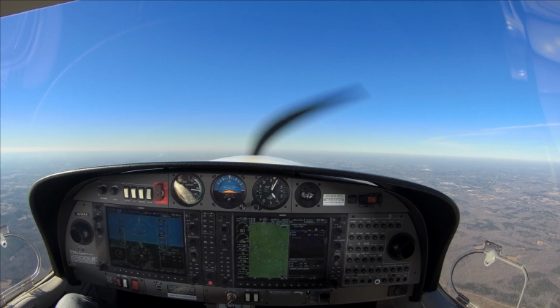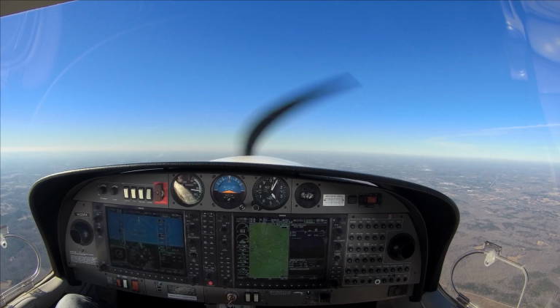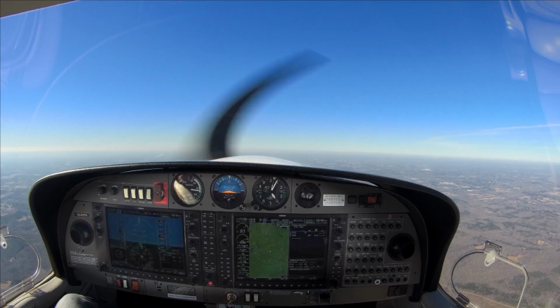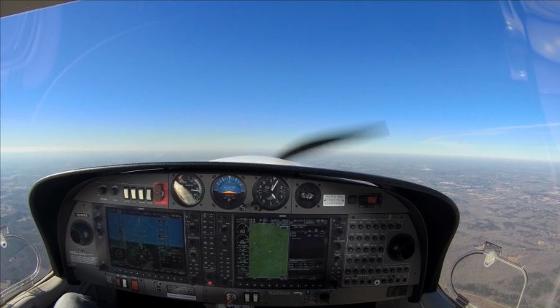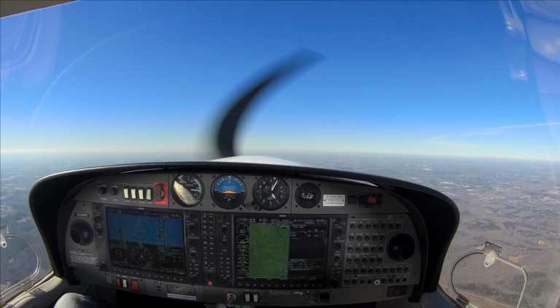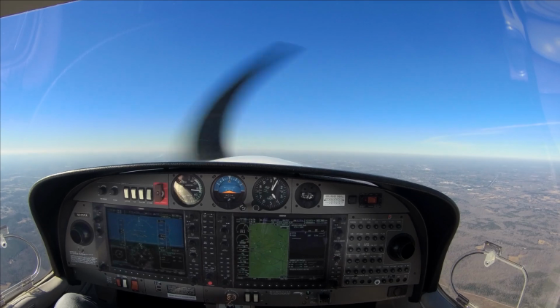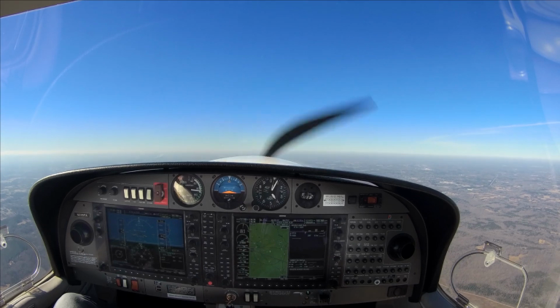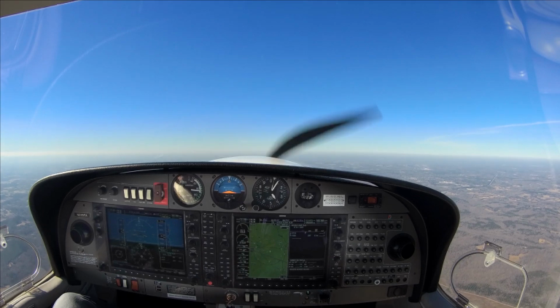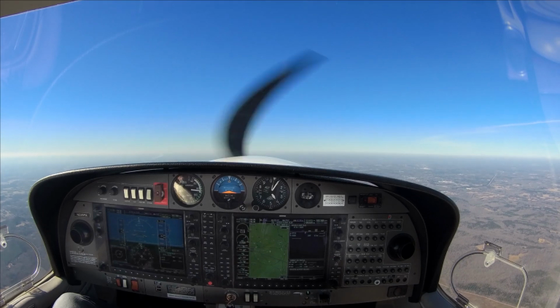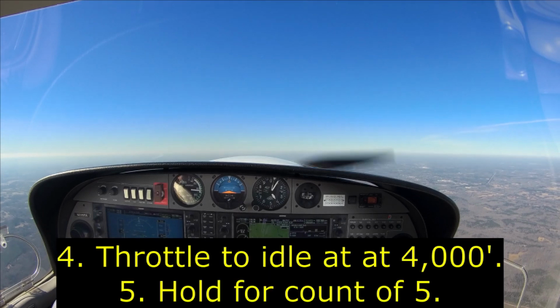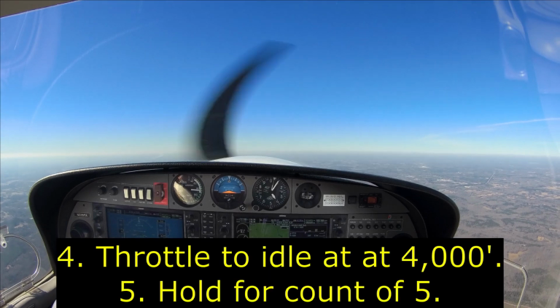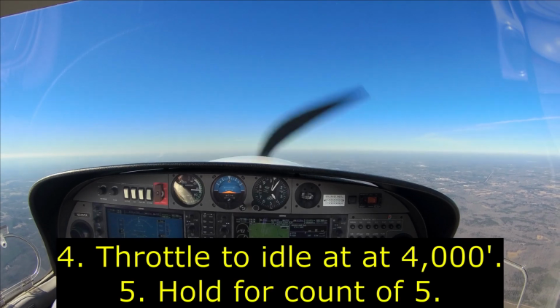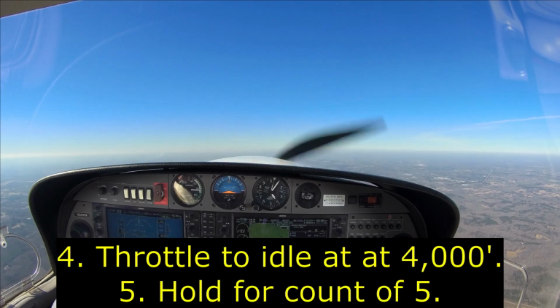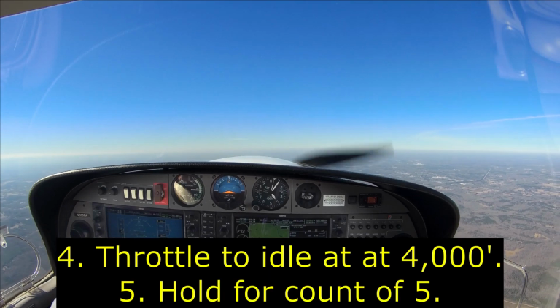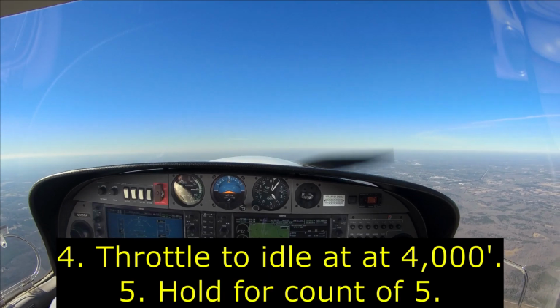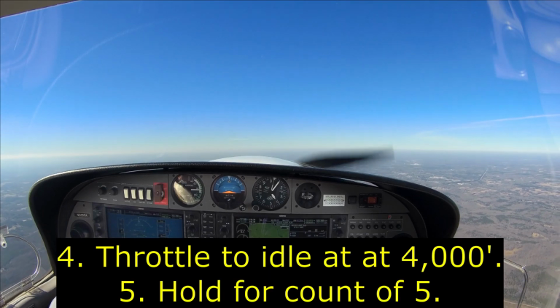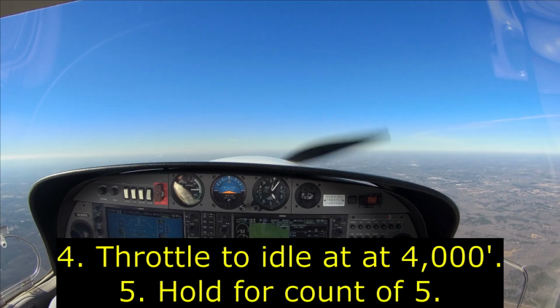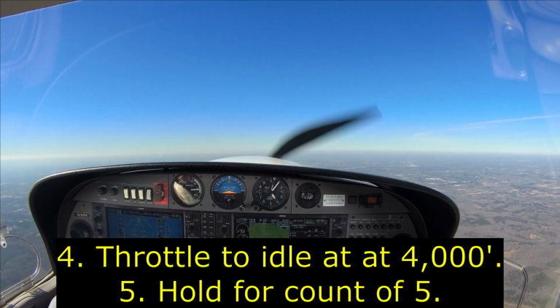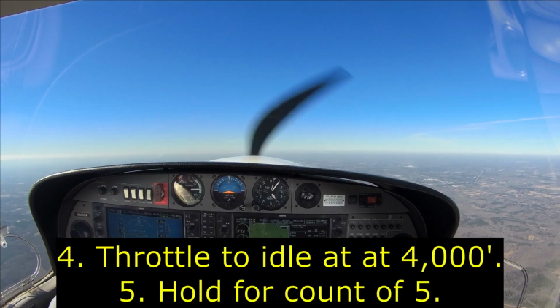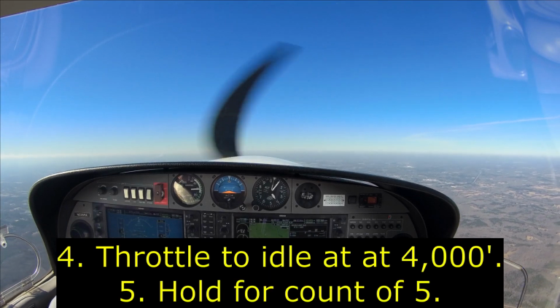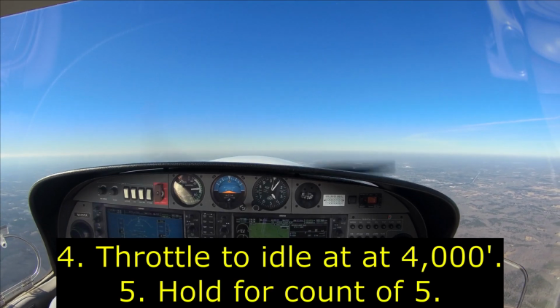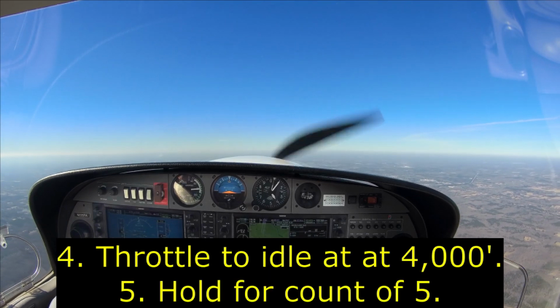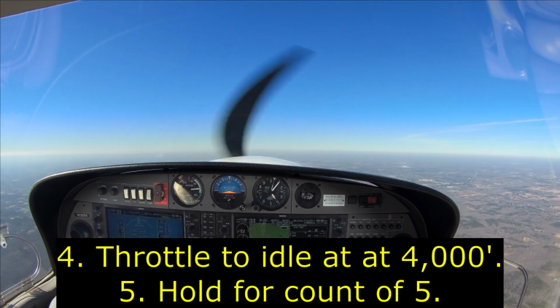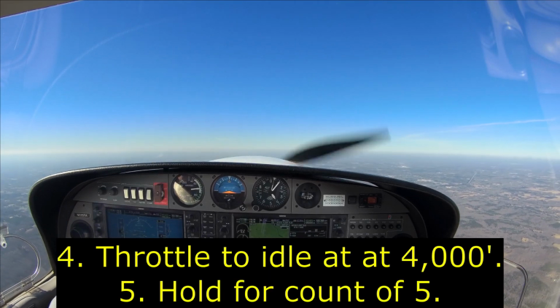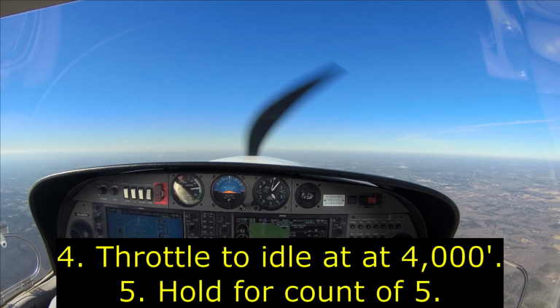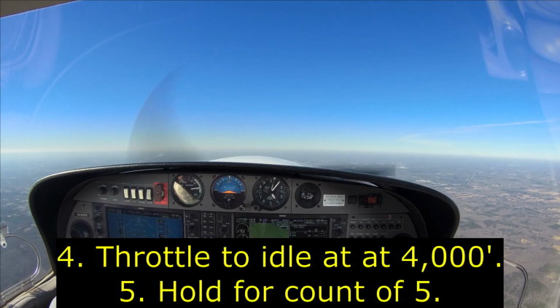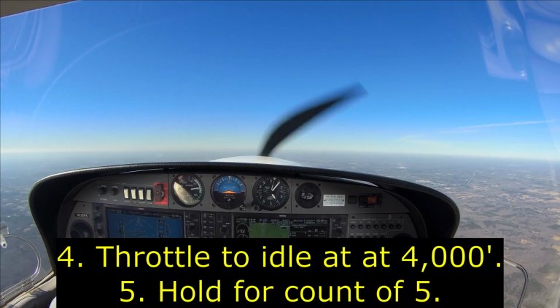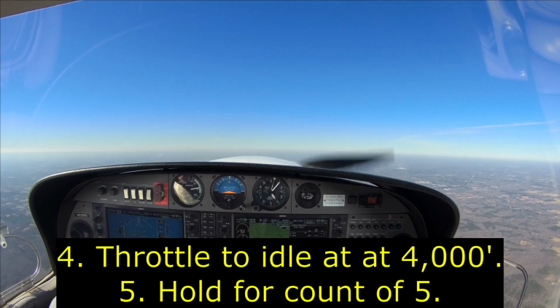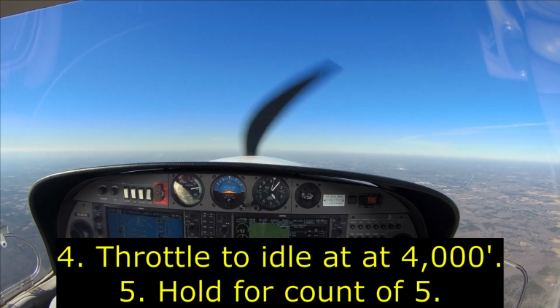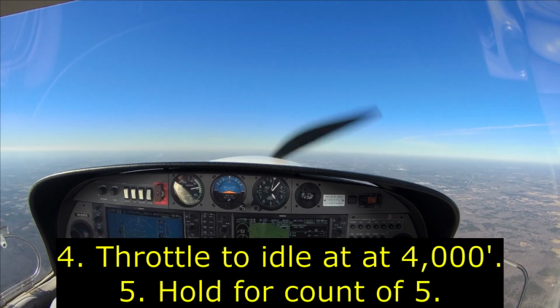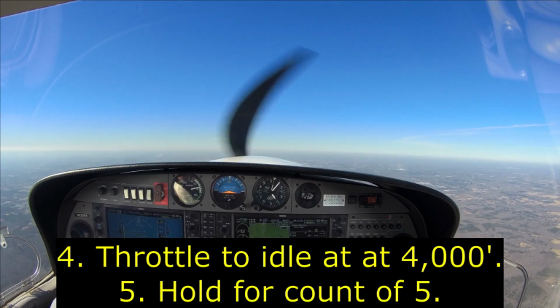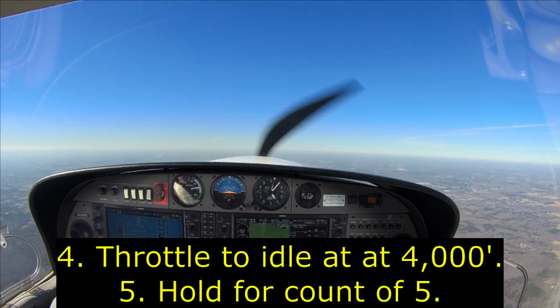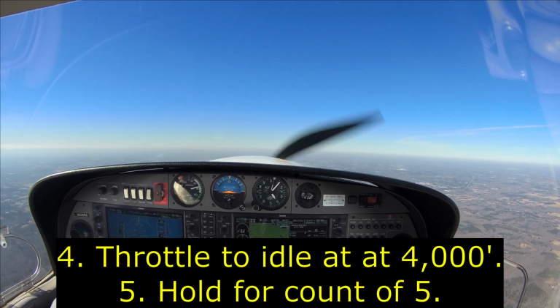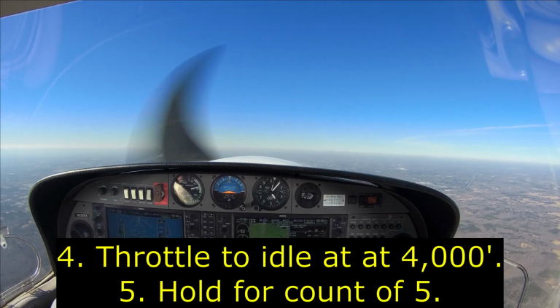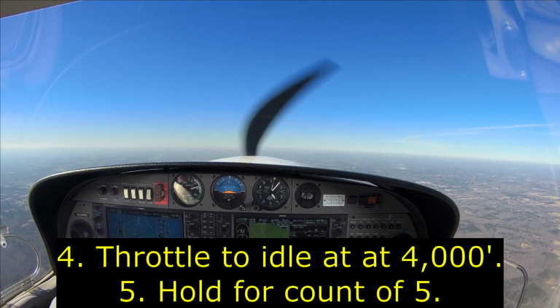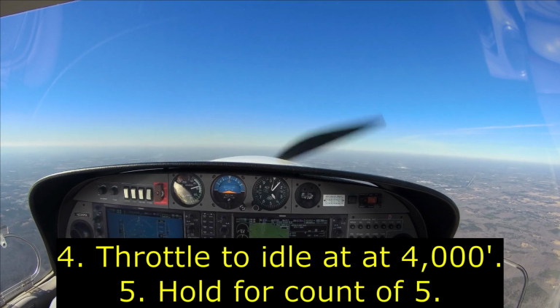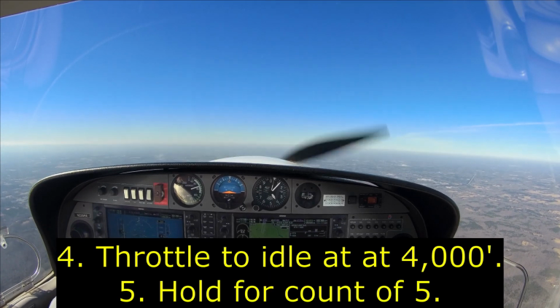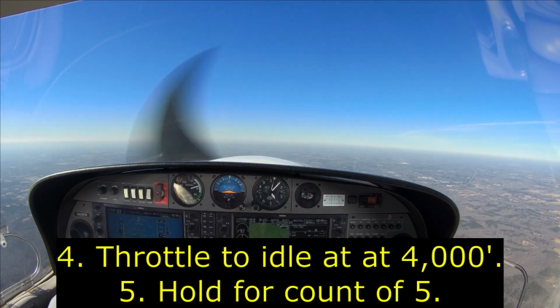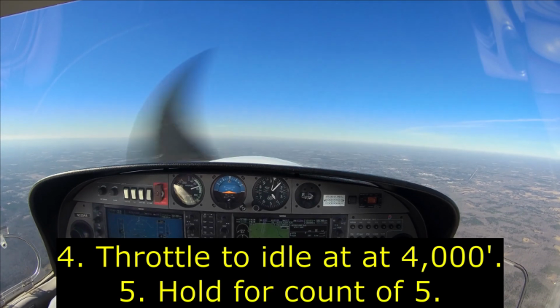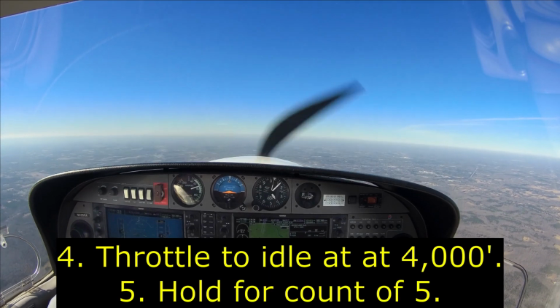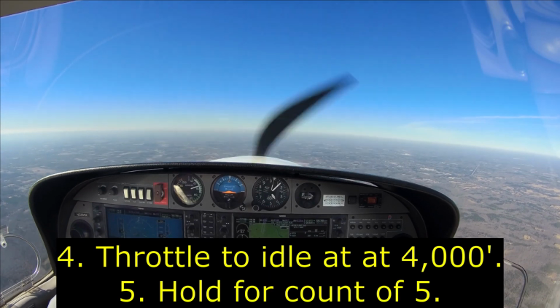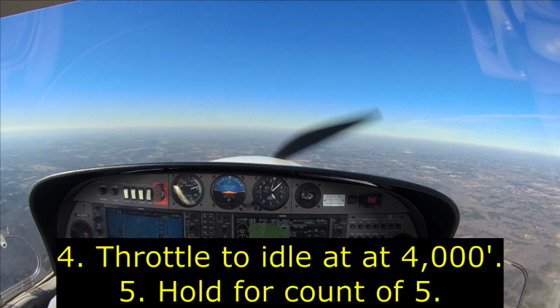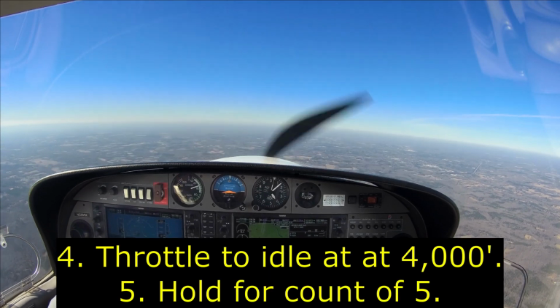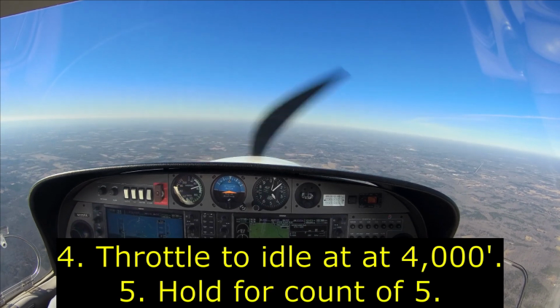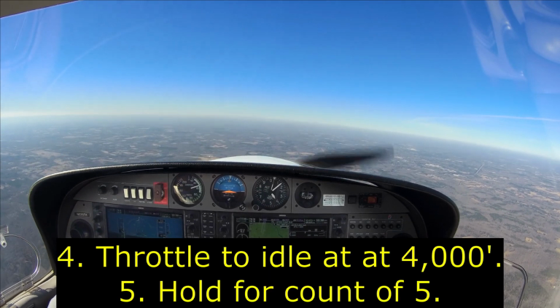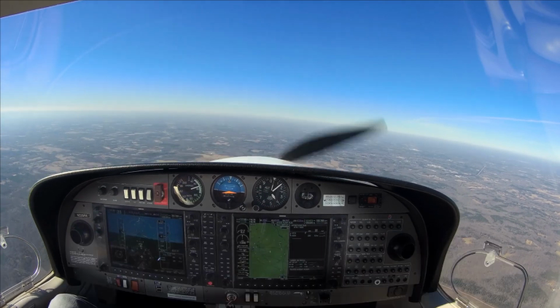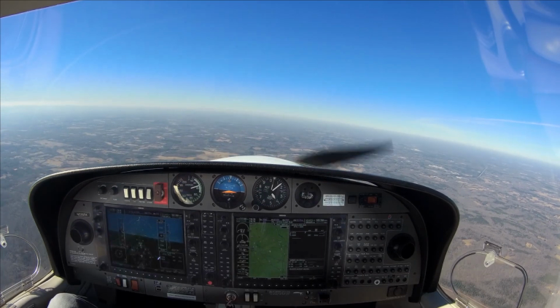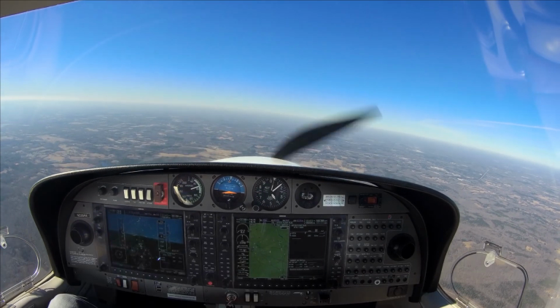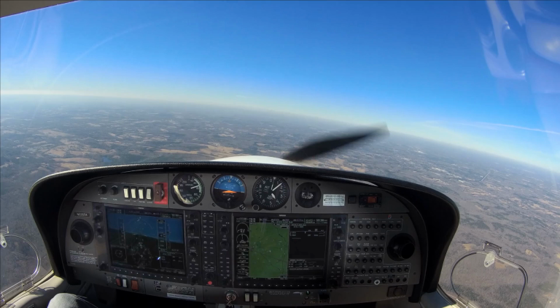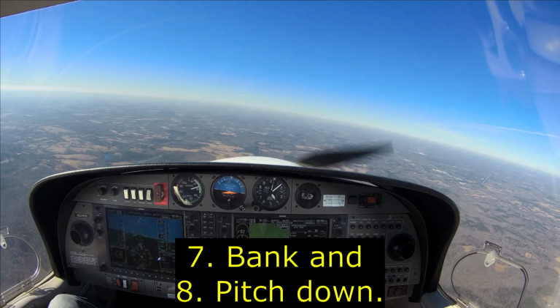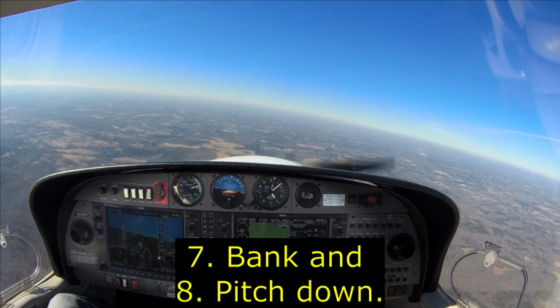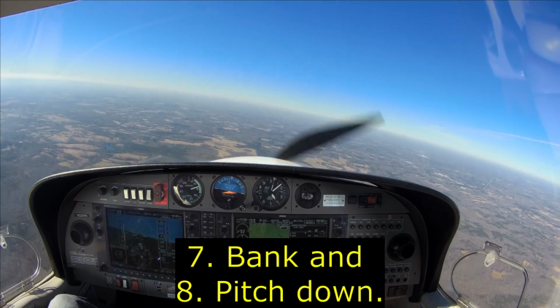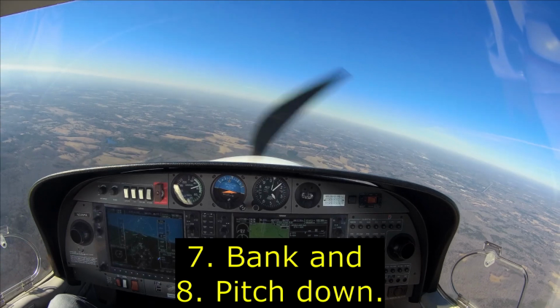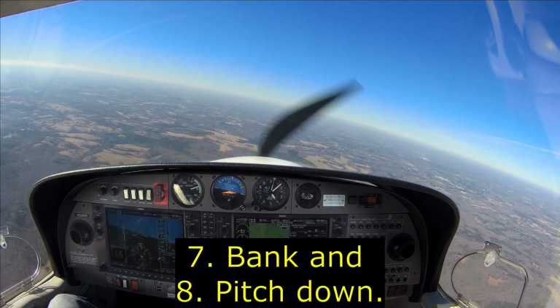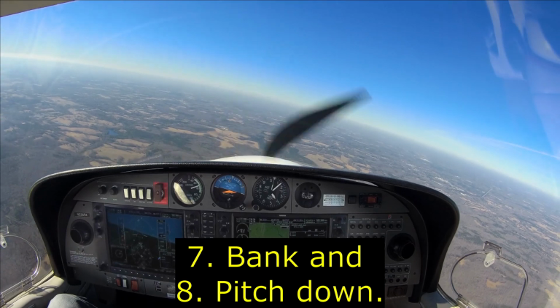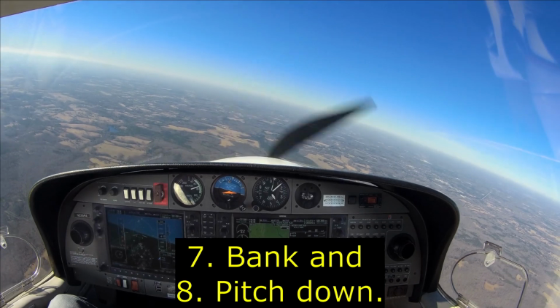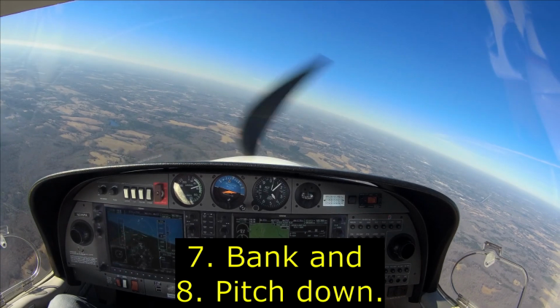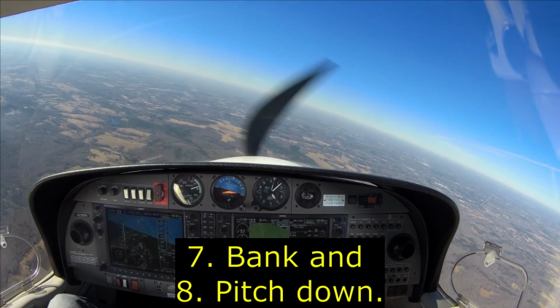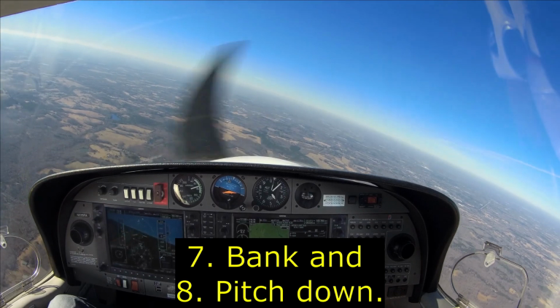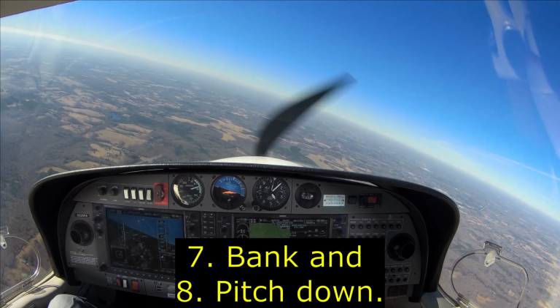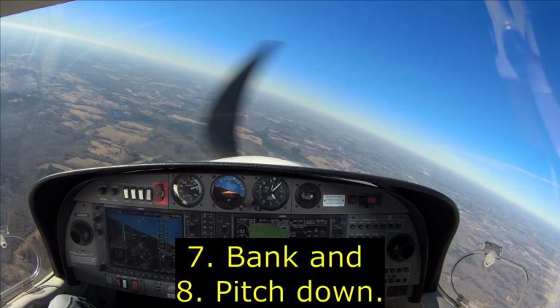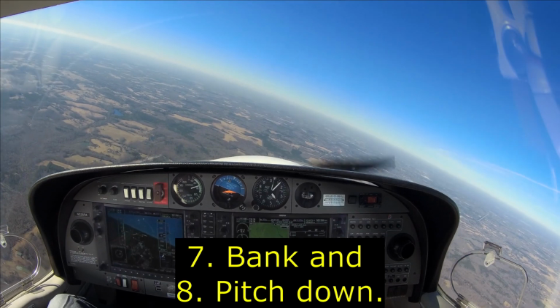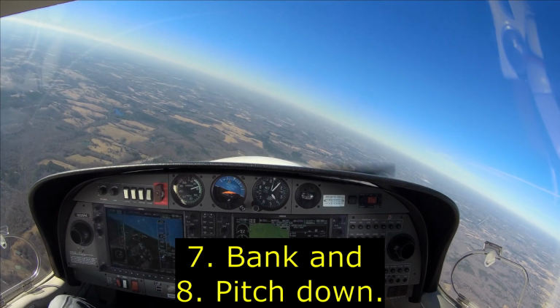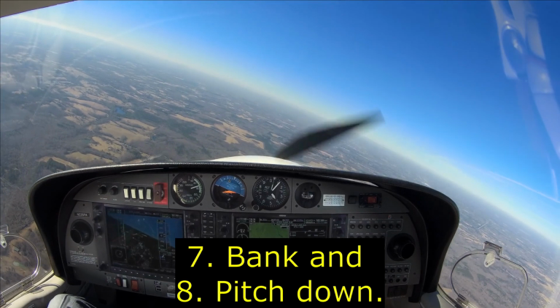One, two, three, four, five — let's glide and make that turn.